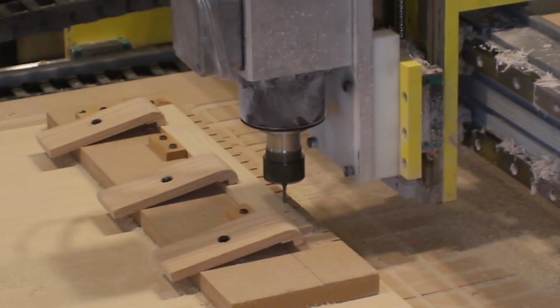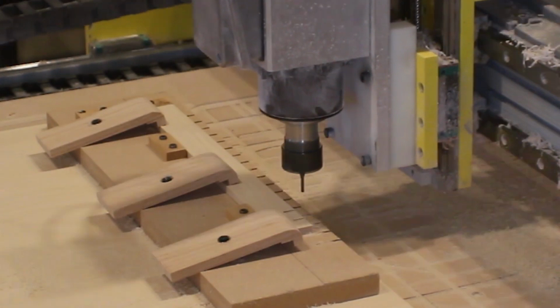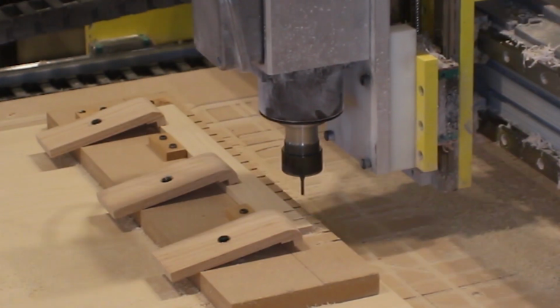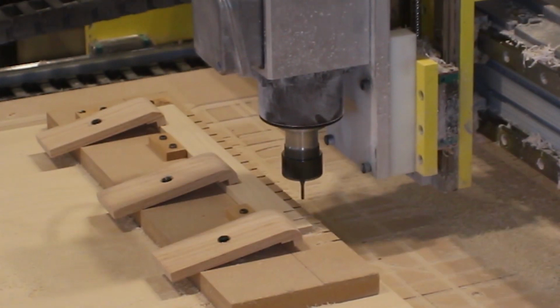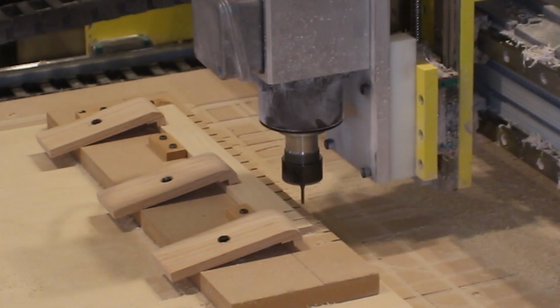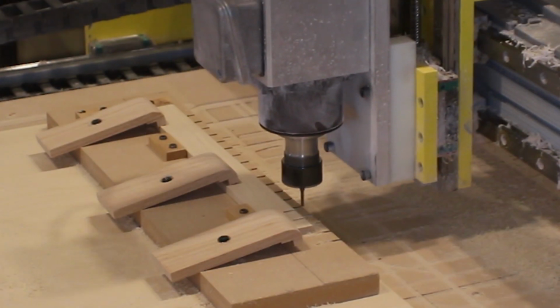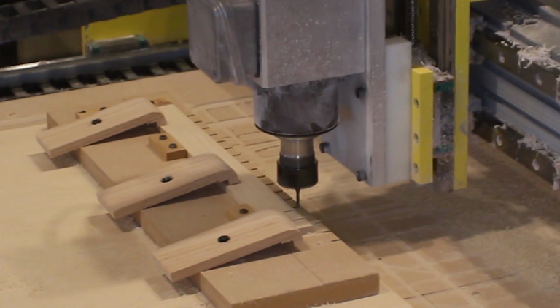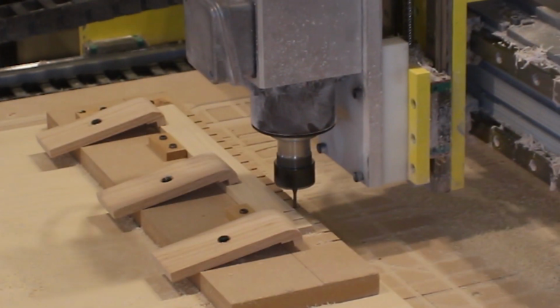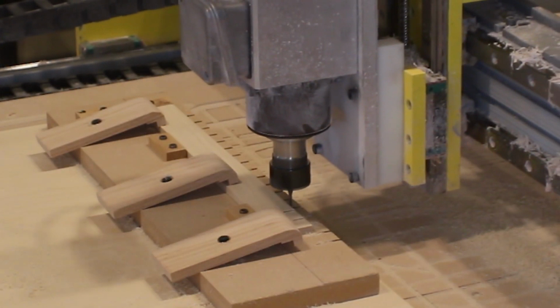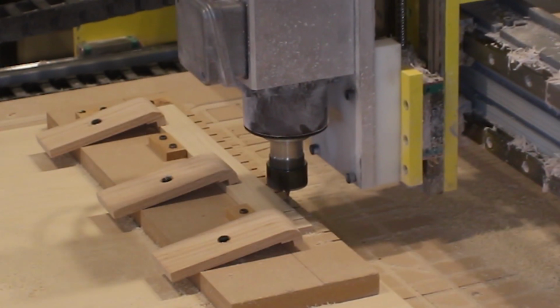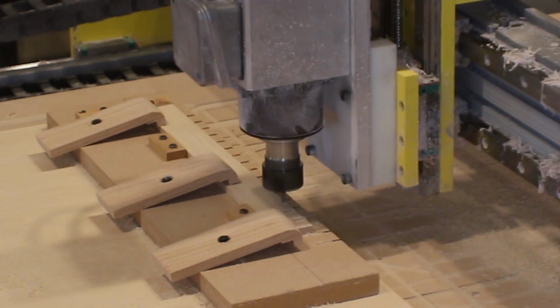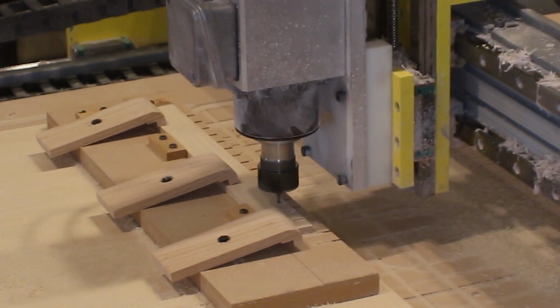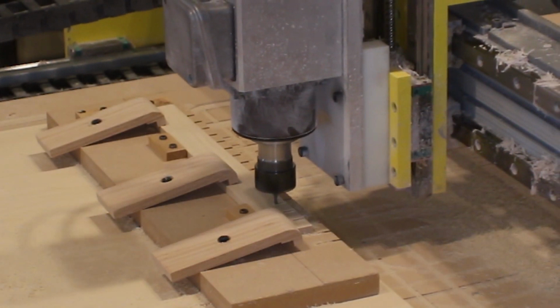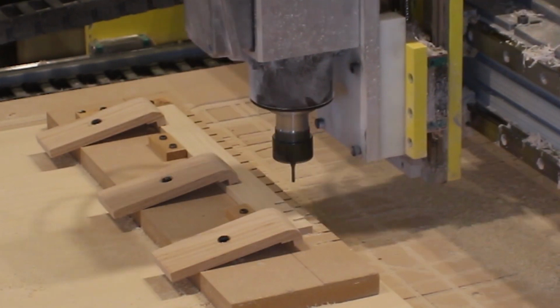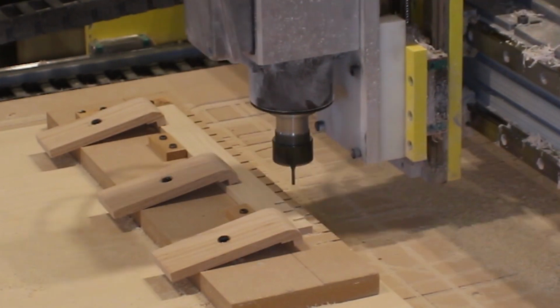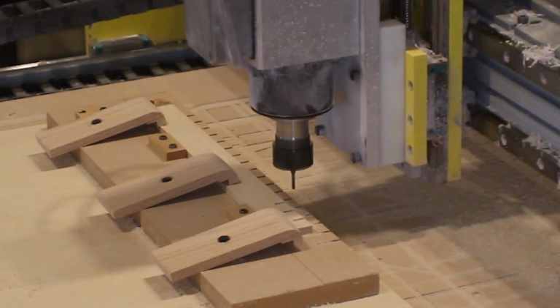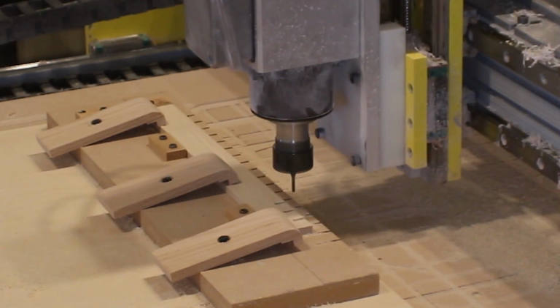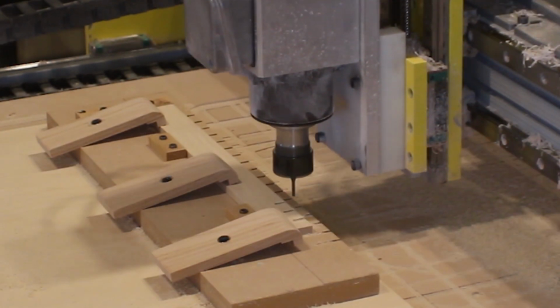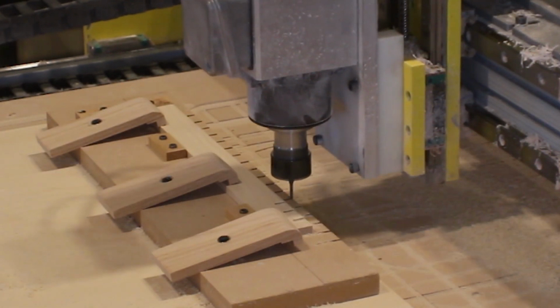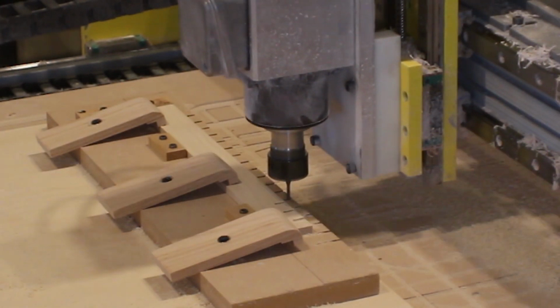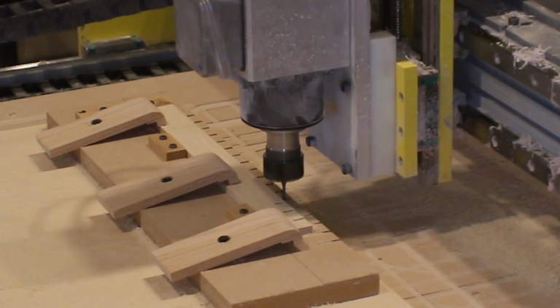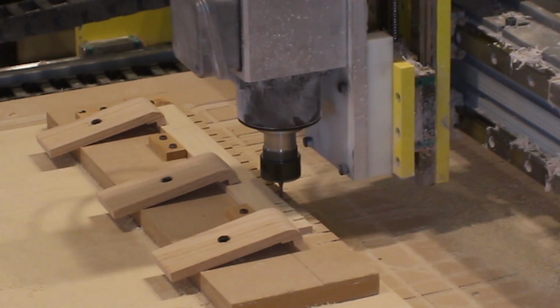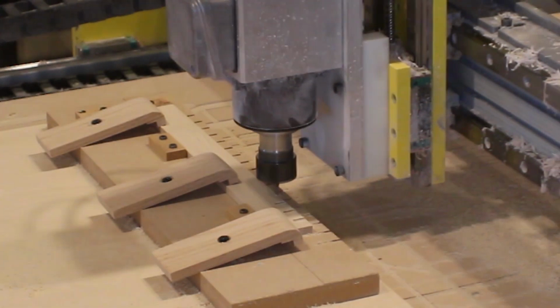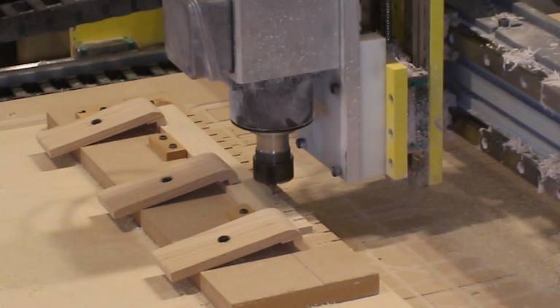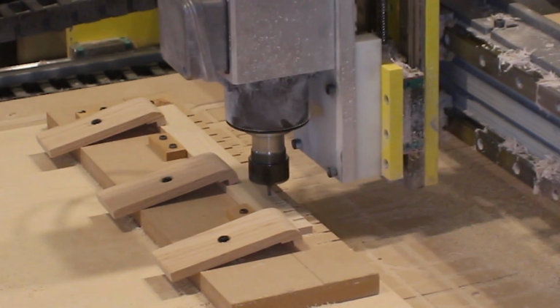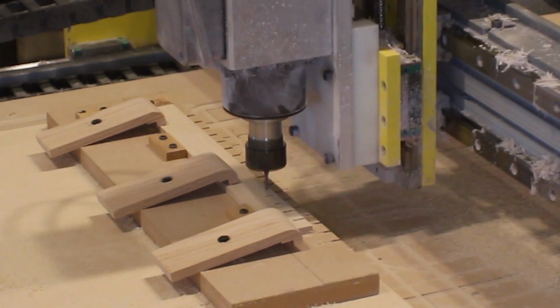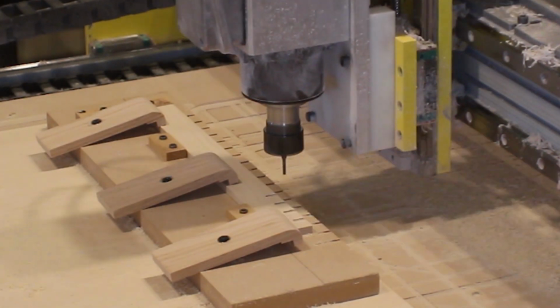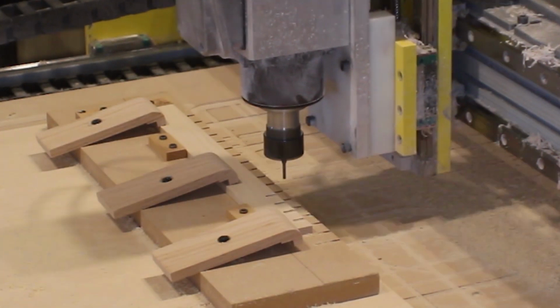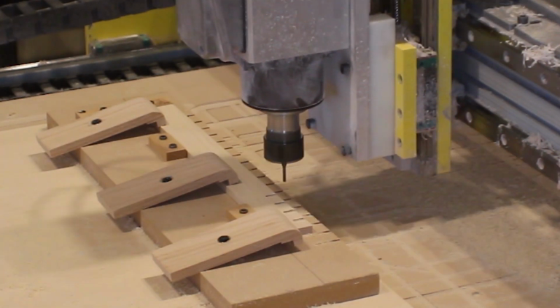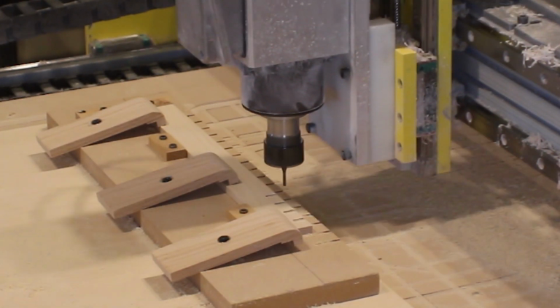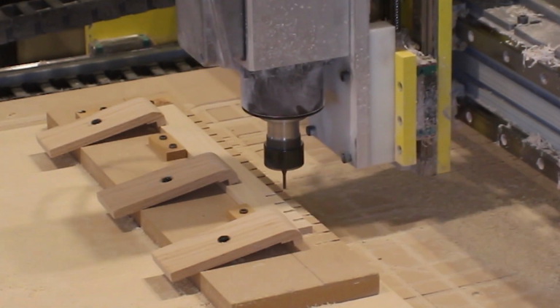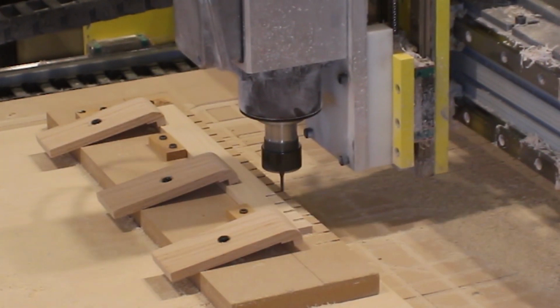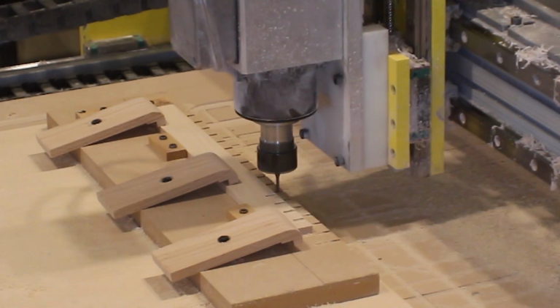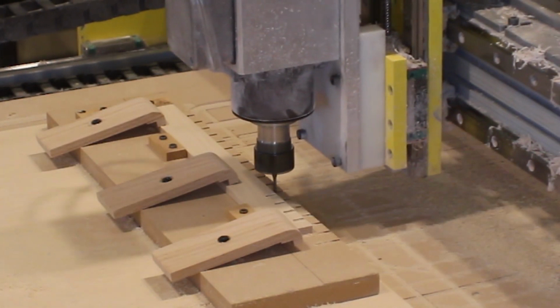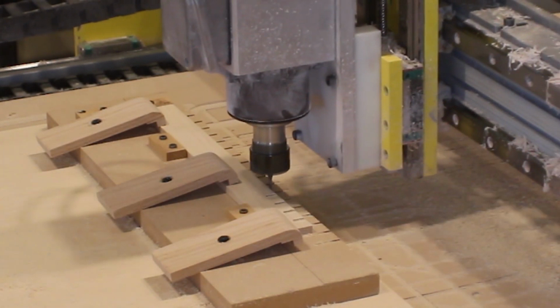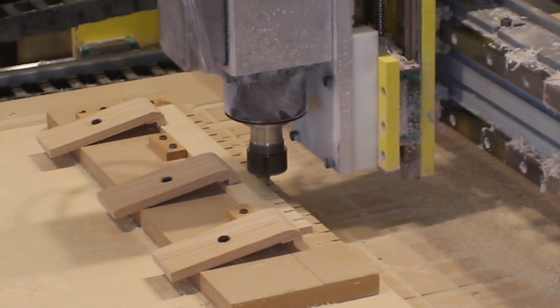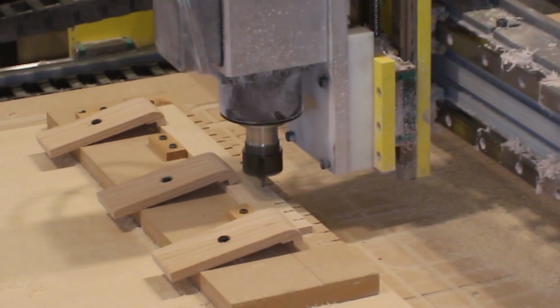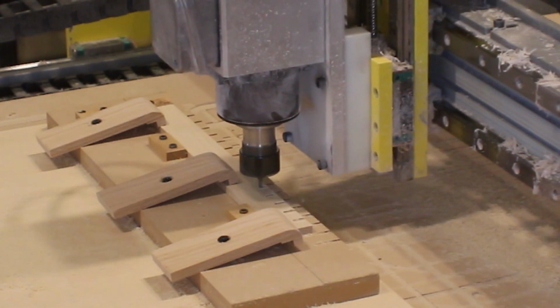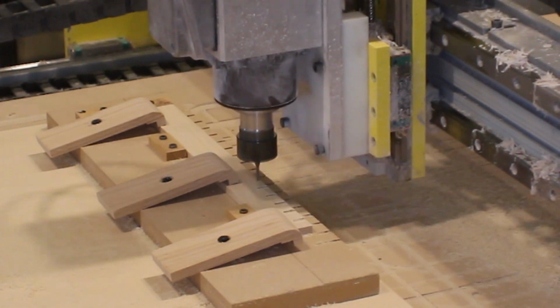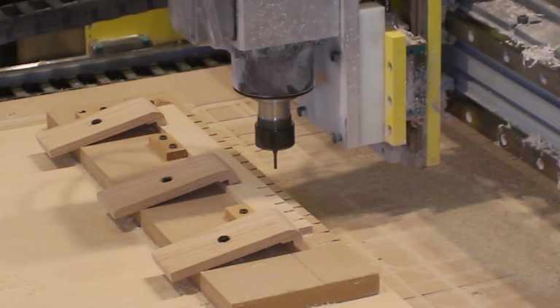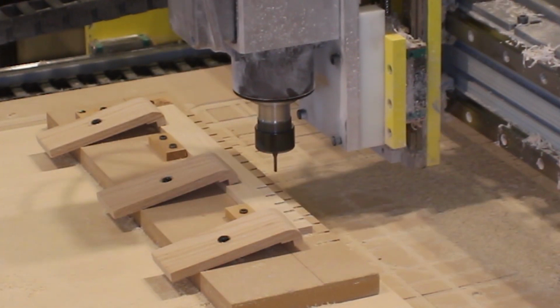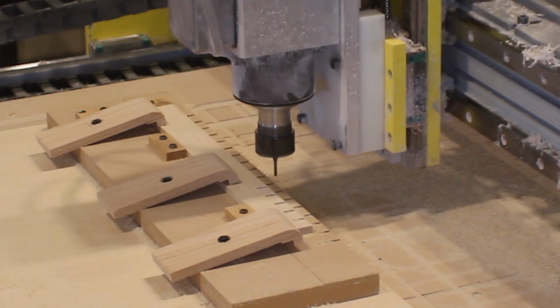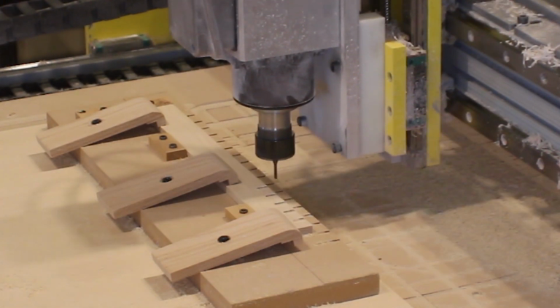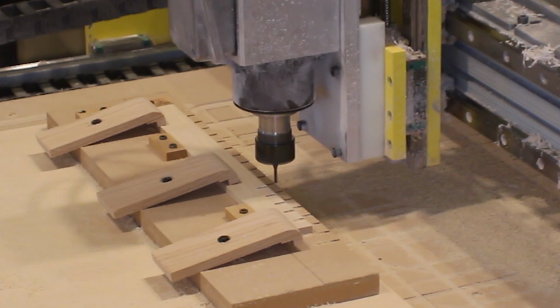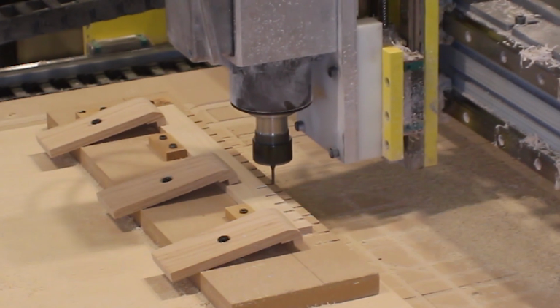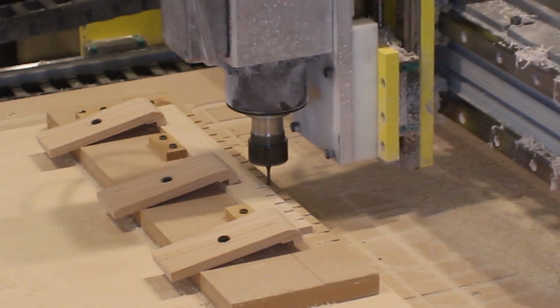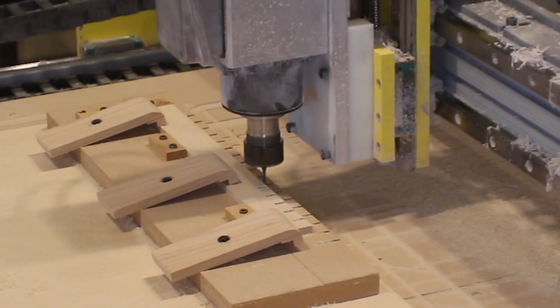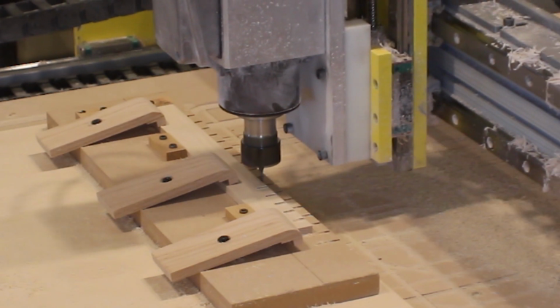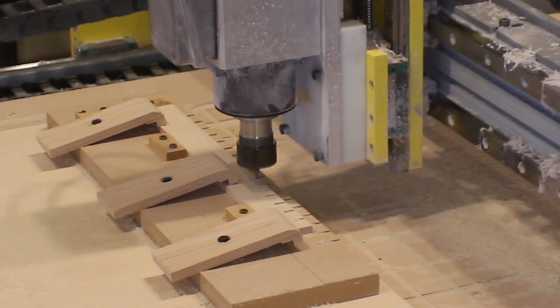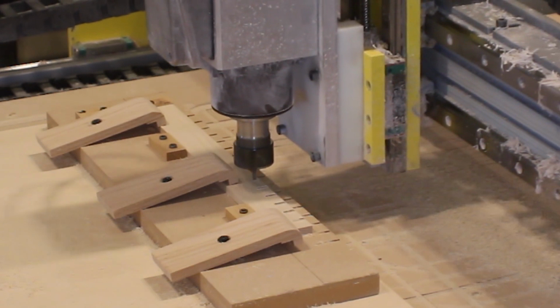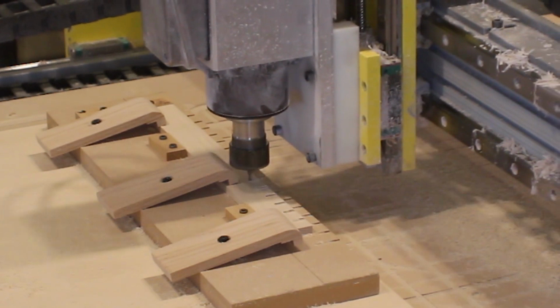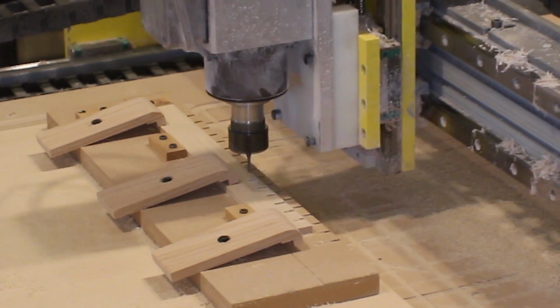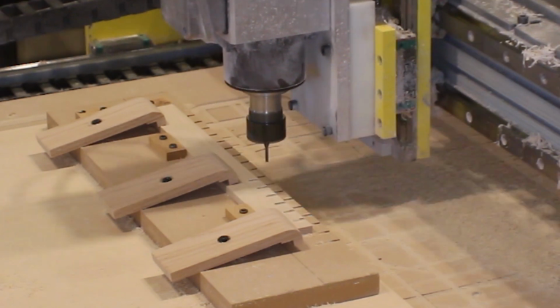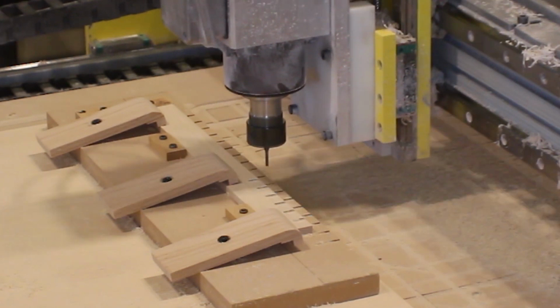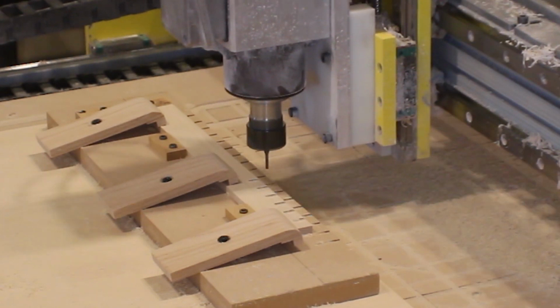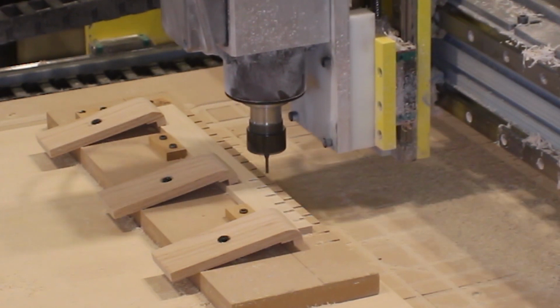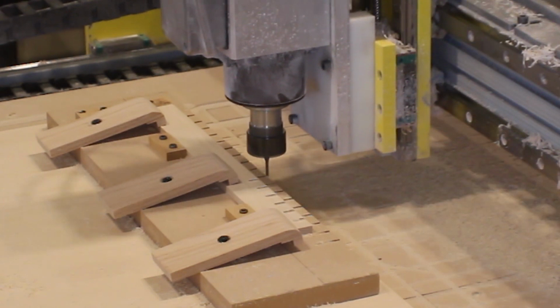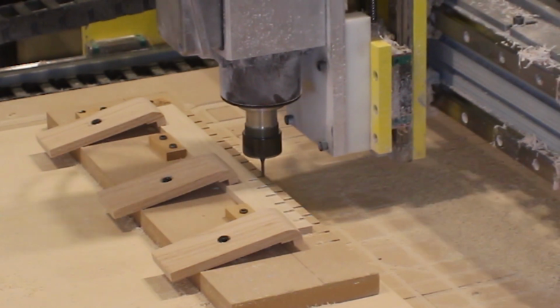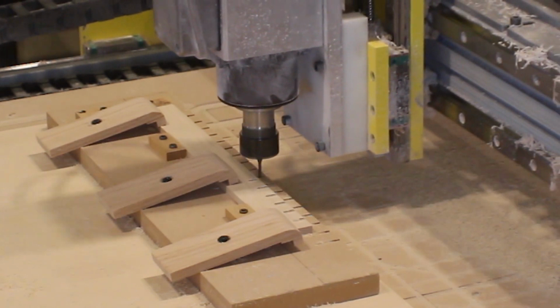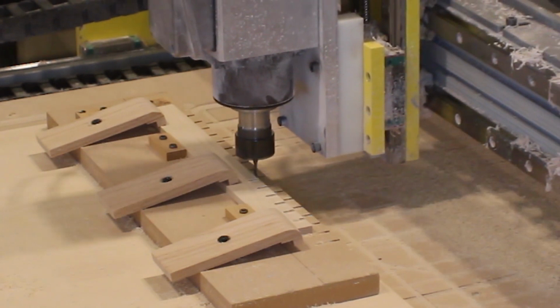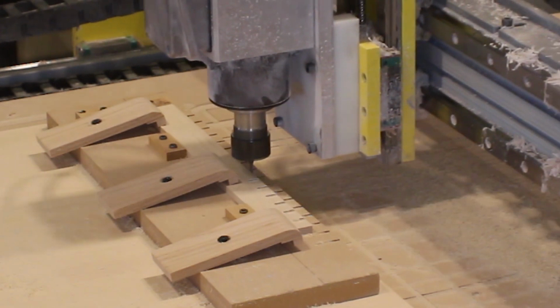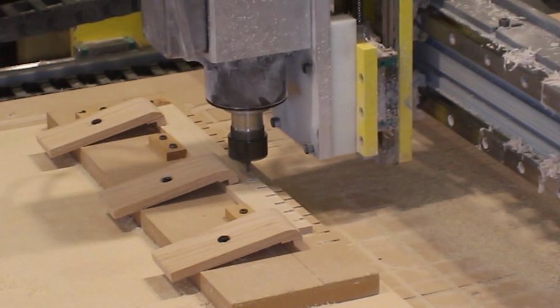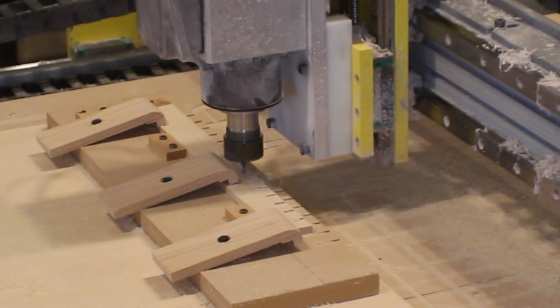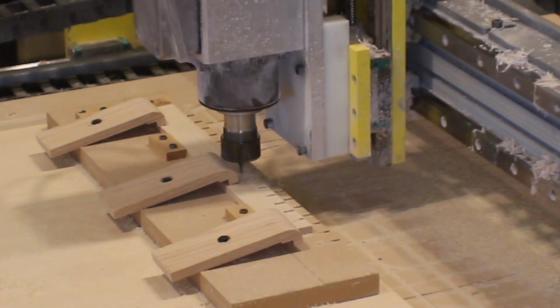One of the more unique projects I've ever done relied on the CNC machine a lot to cut many of the more detailed parts.